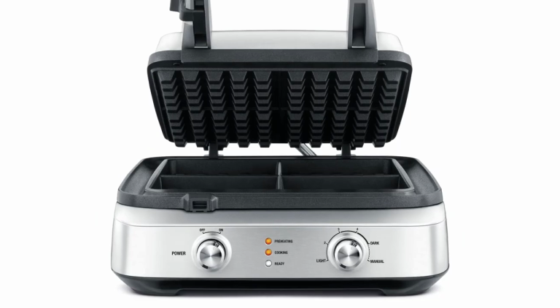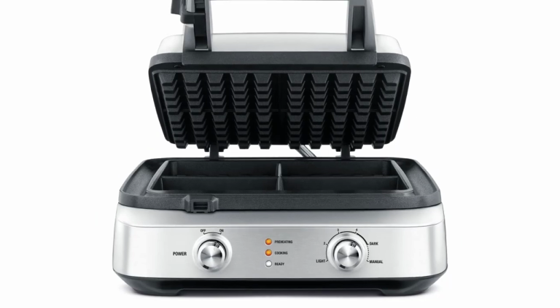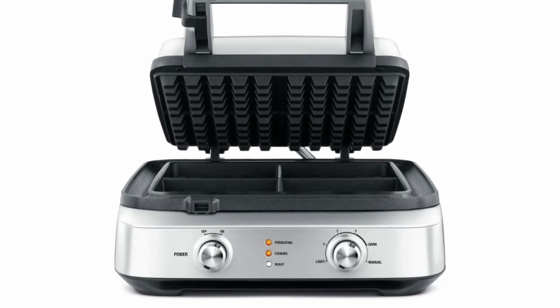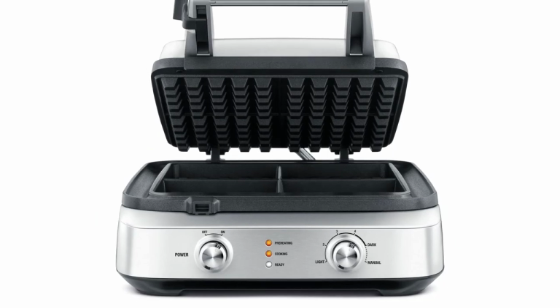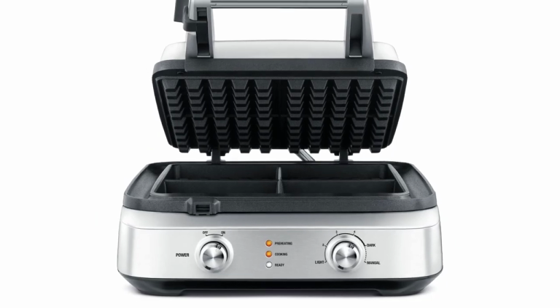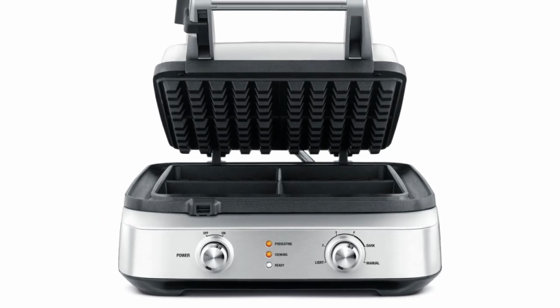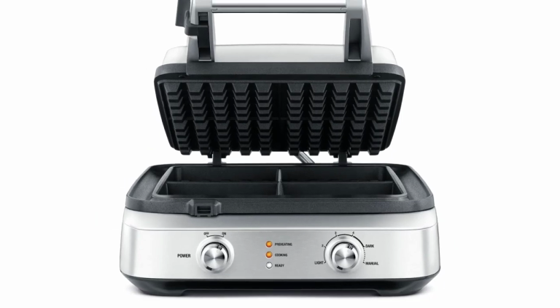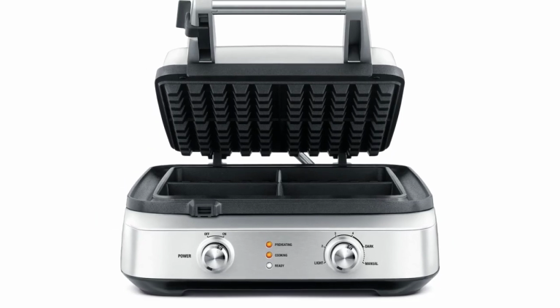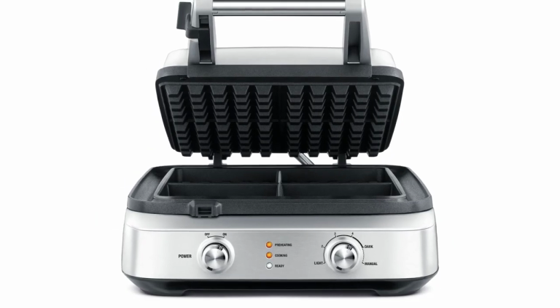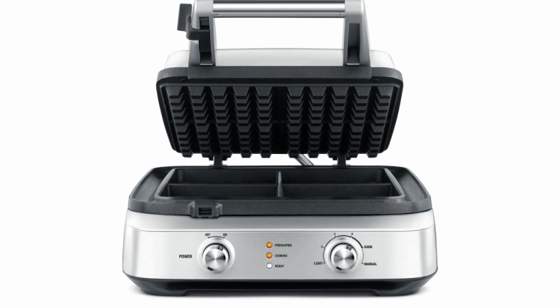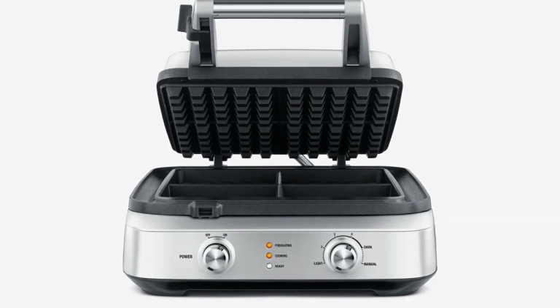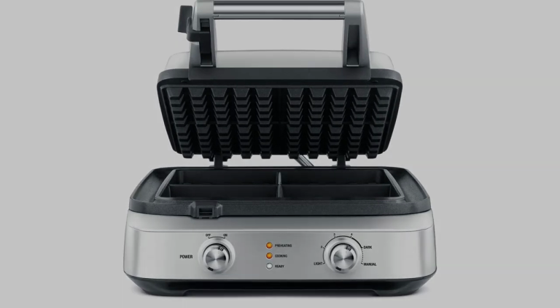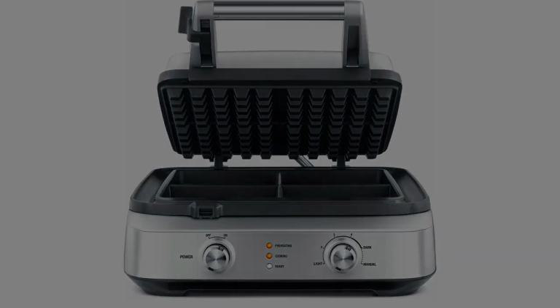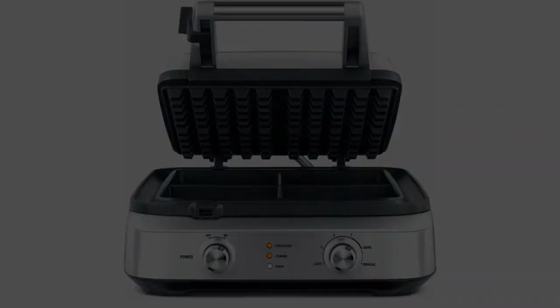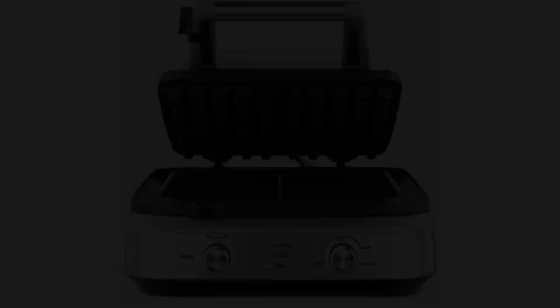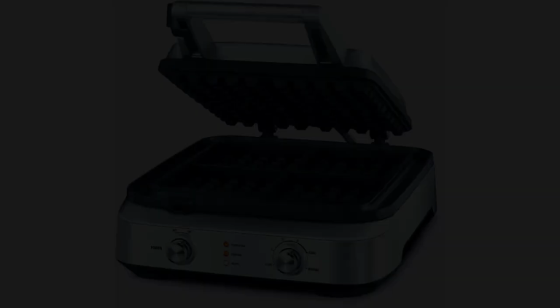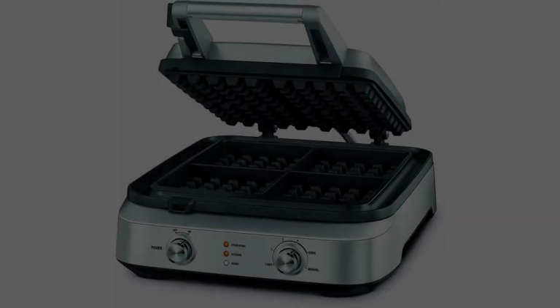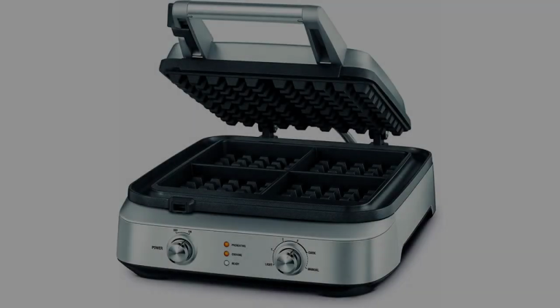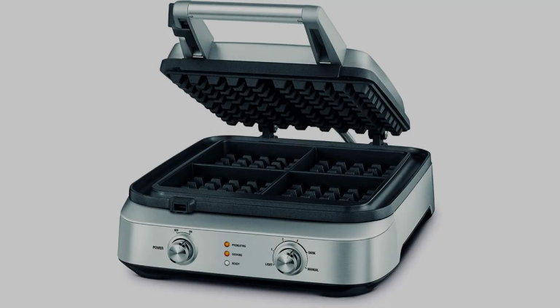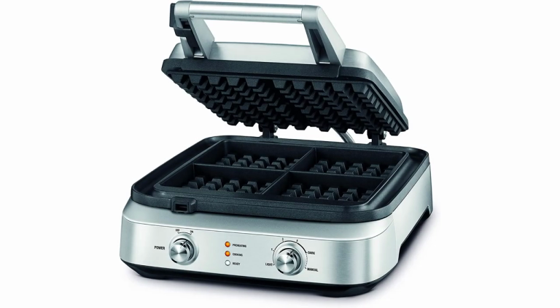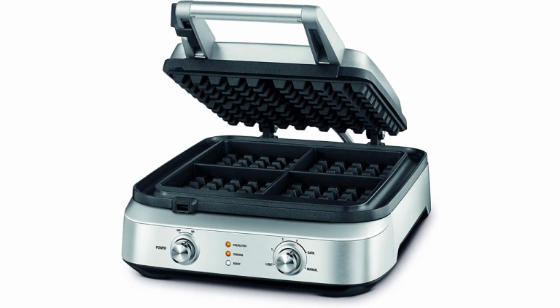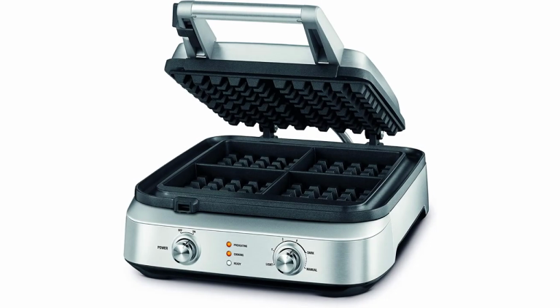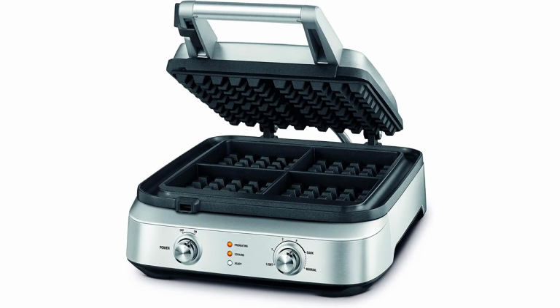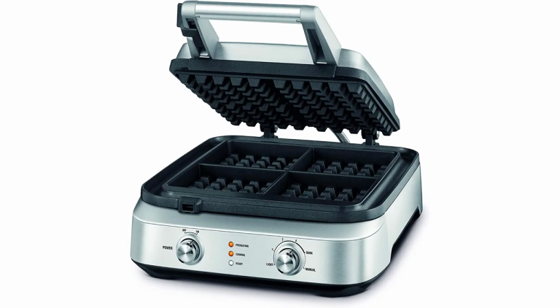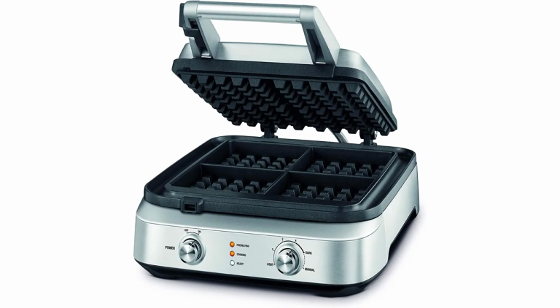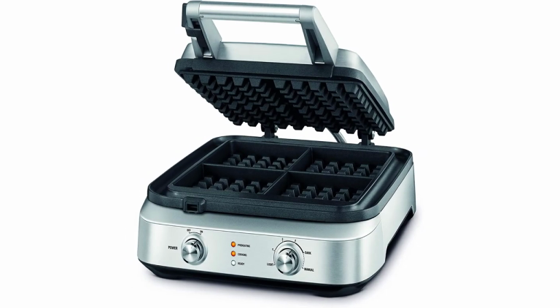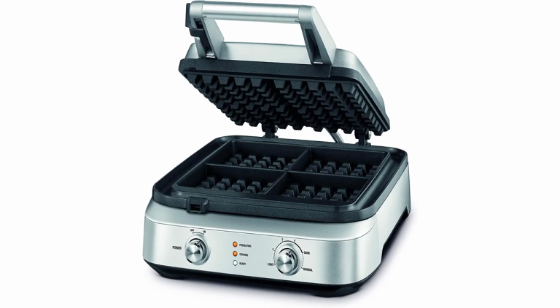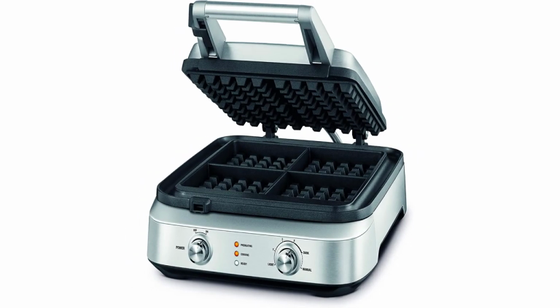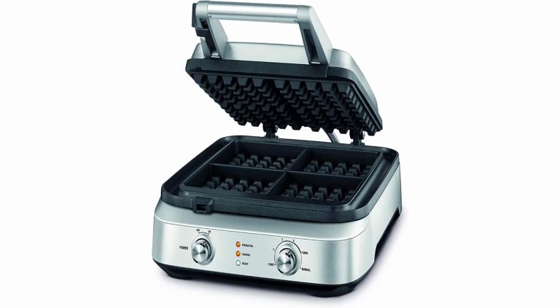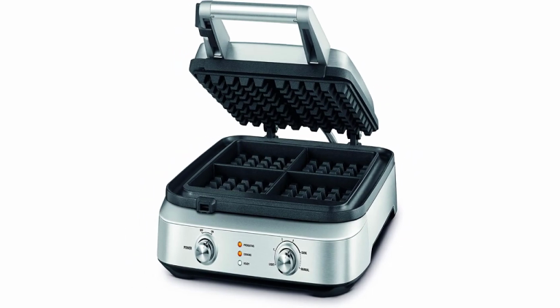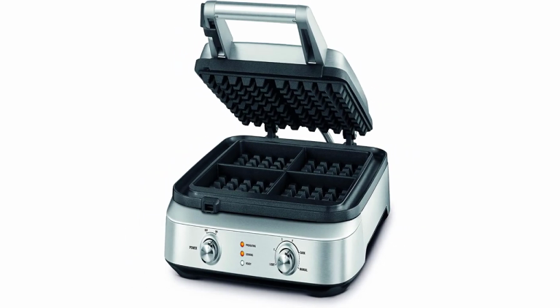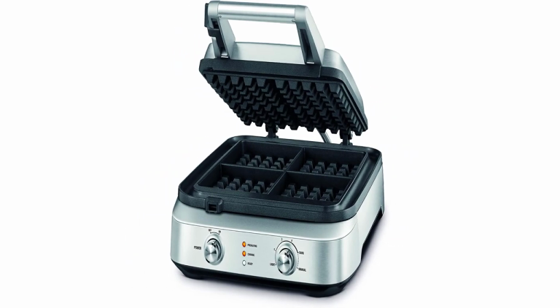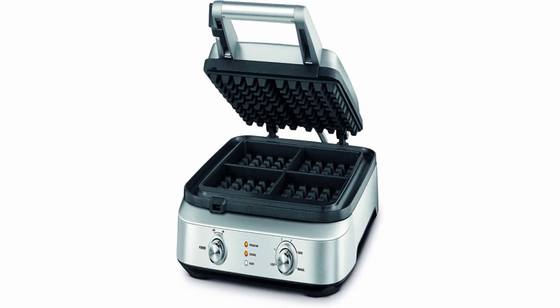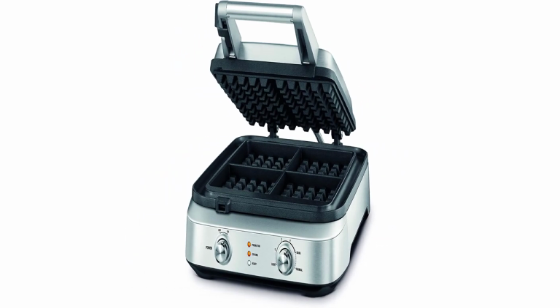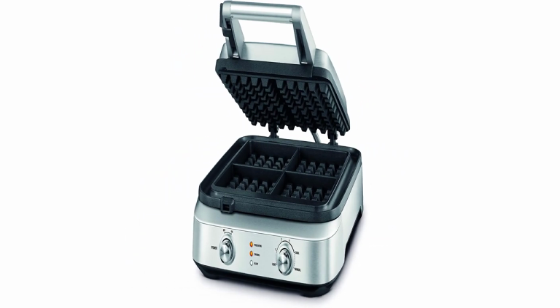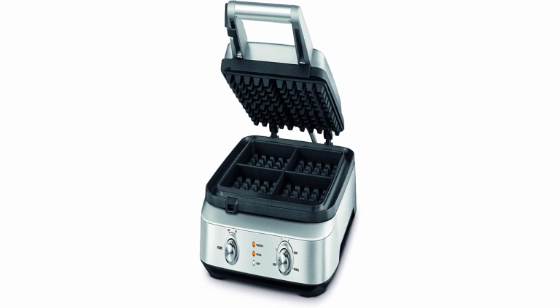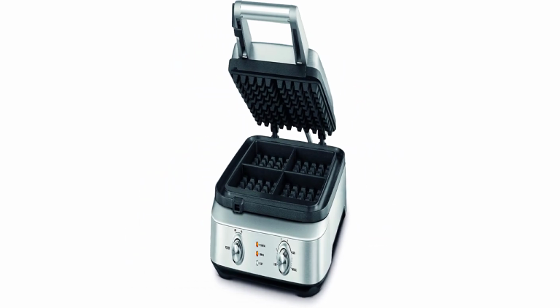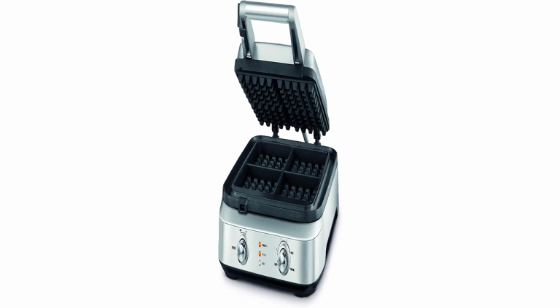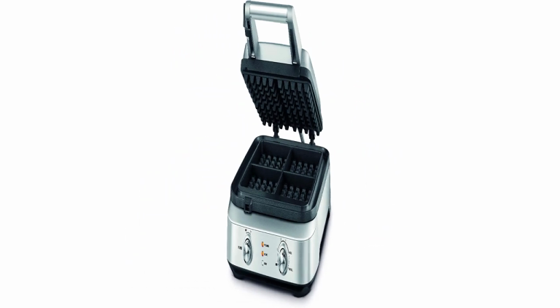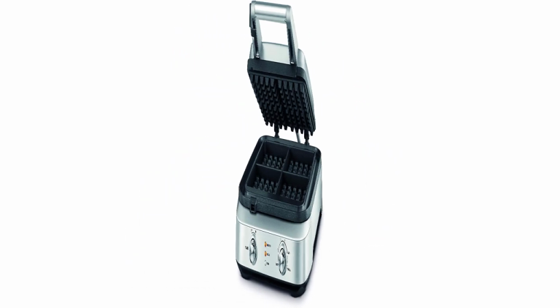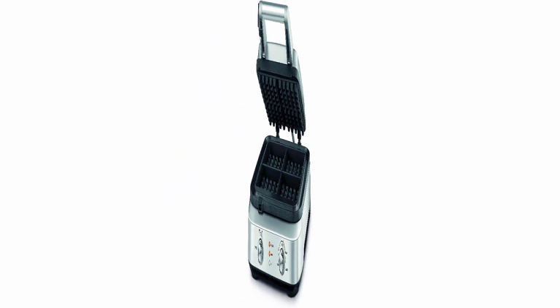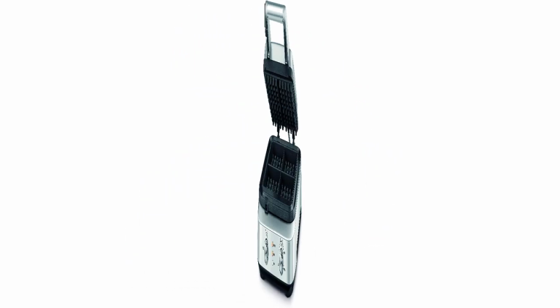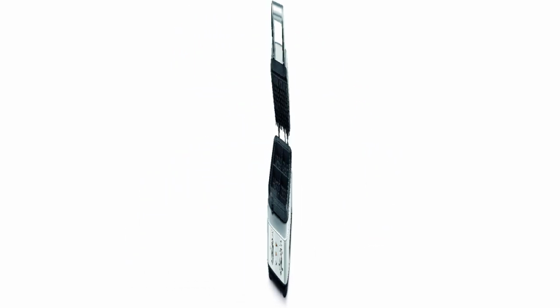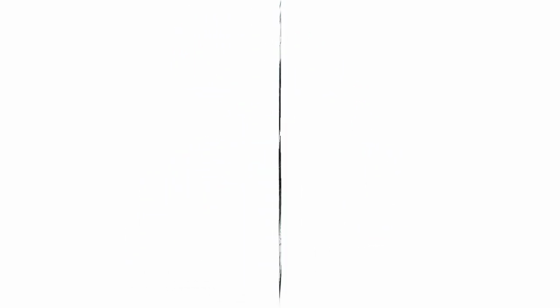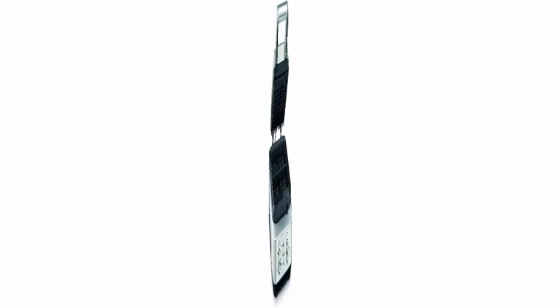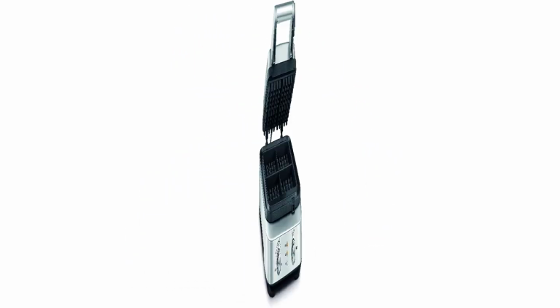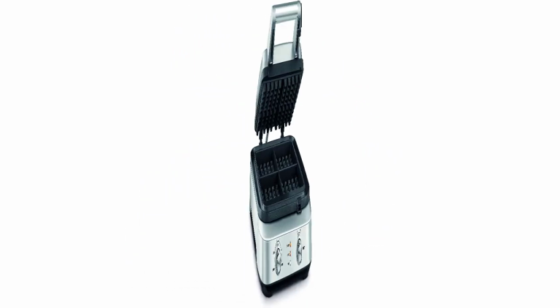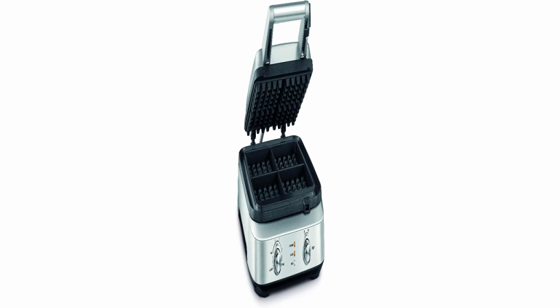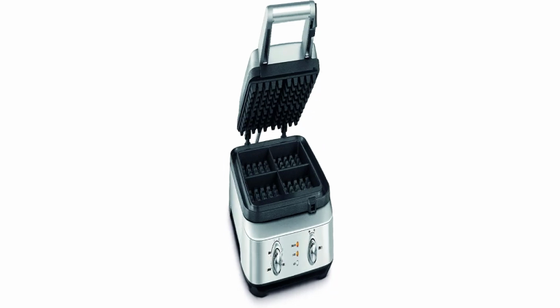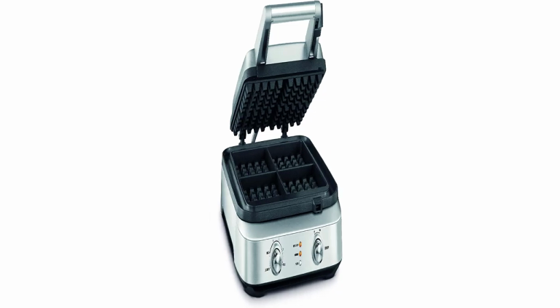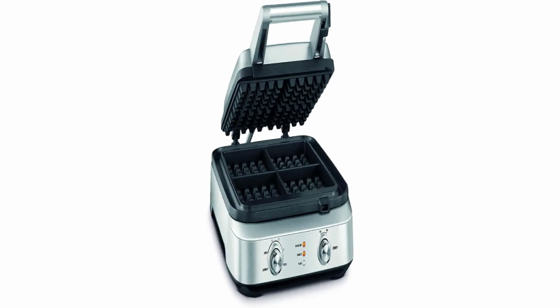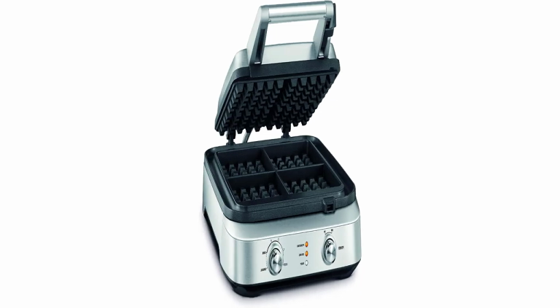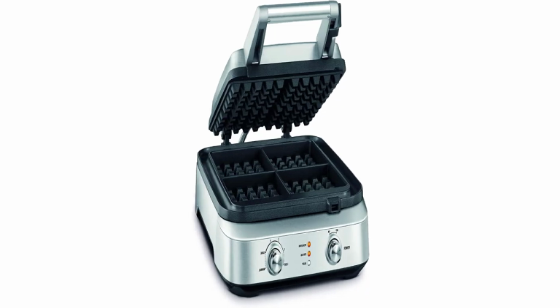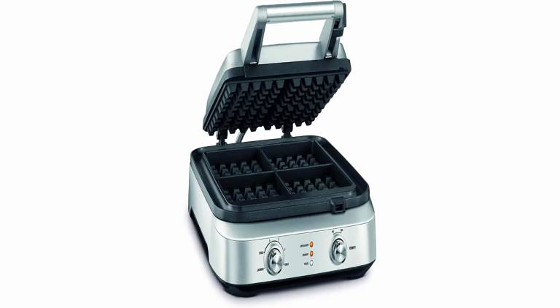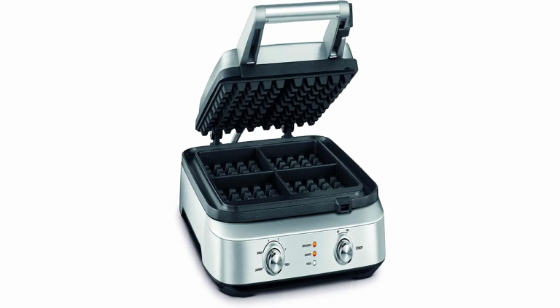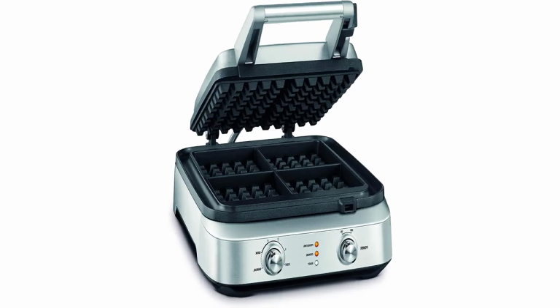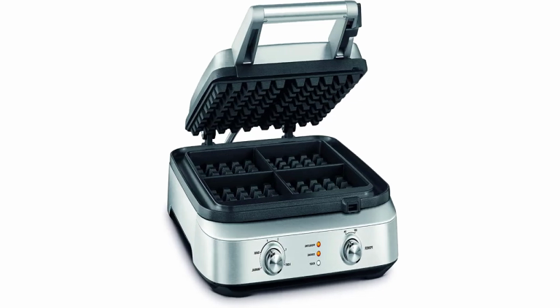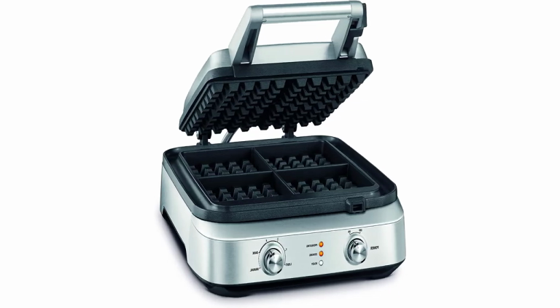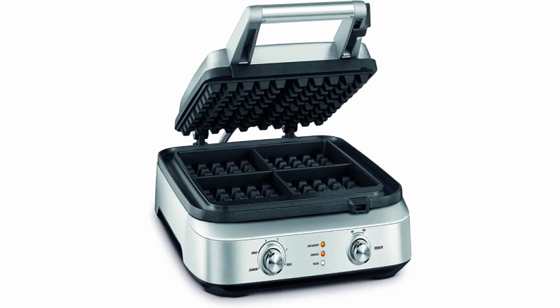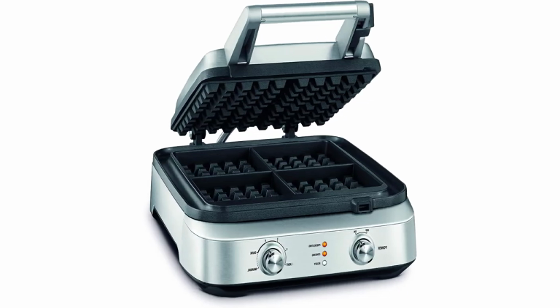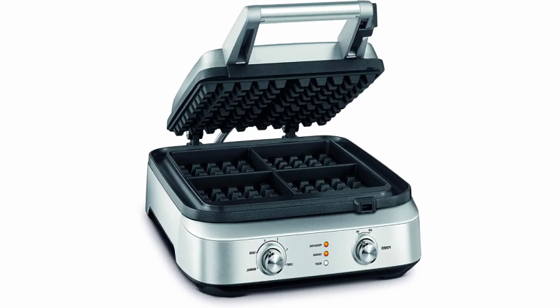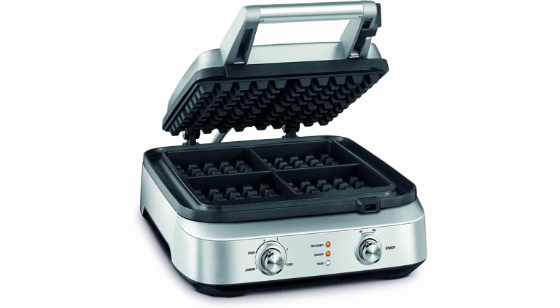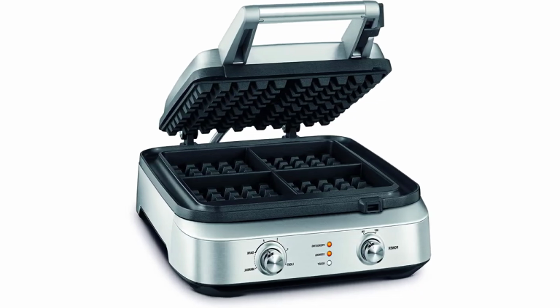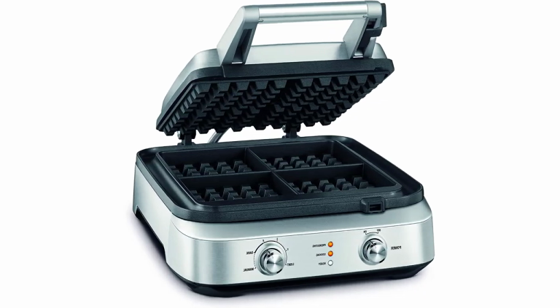Construction materials: stainless steel housing, cast aluminum cooking plates, and deep cooking plates for thicker, fluffier waffles.